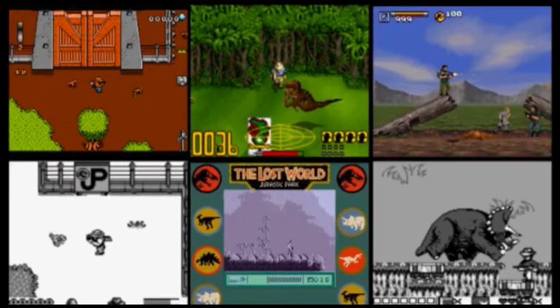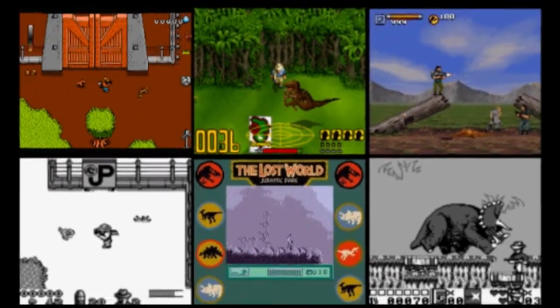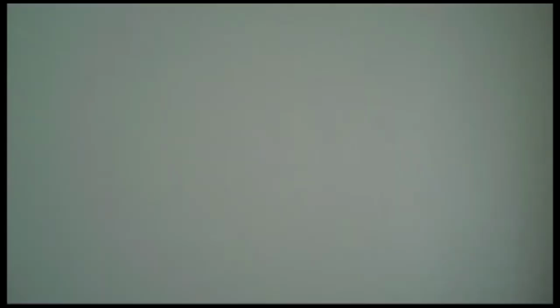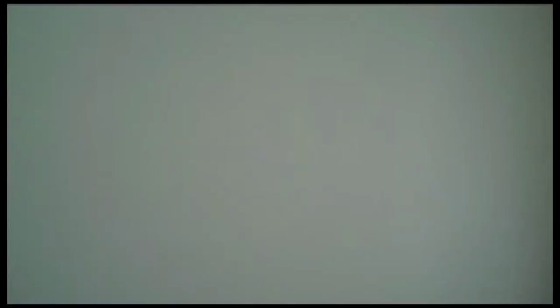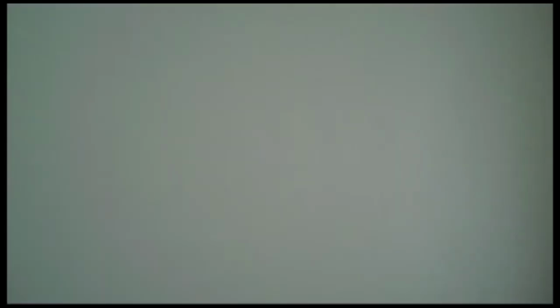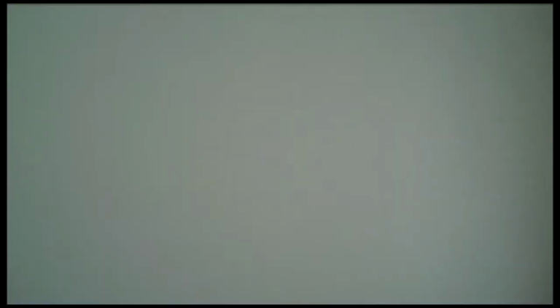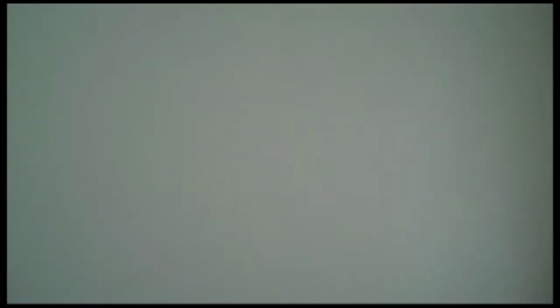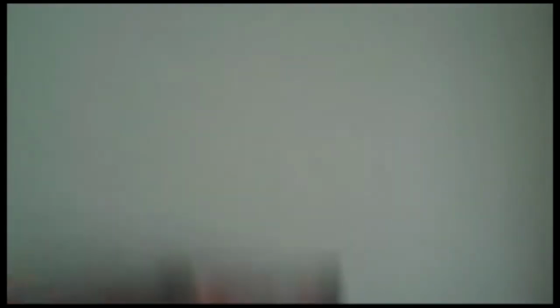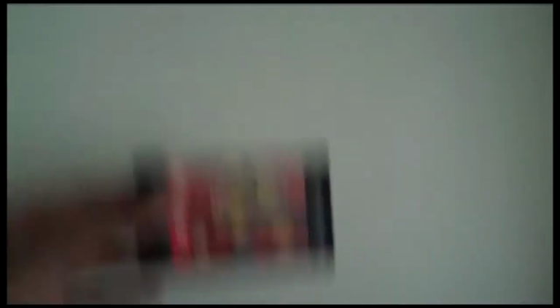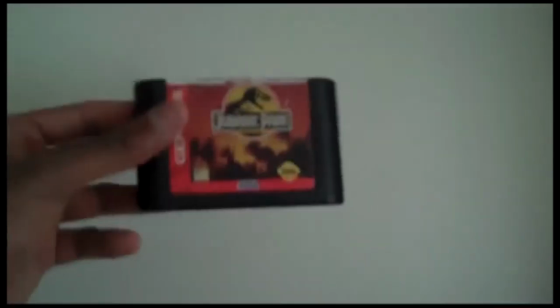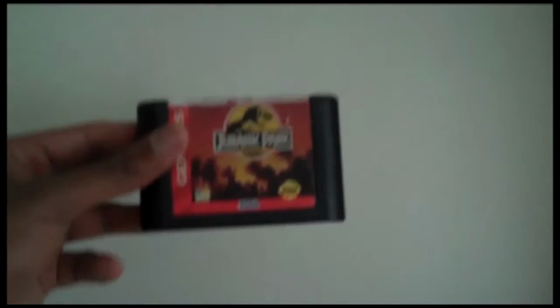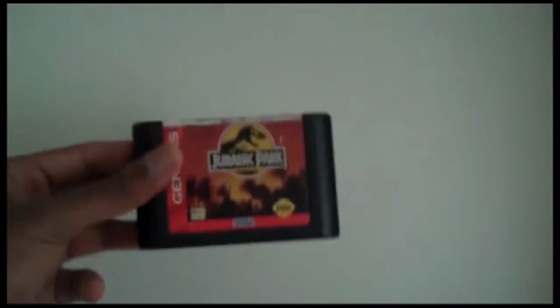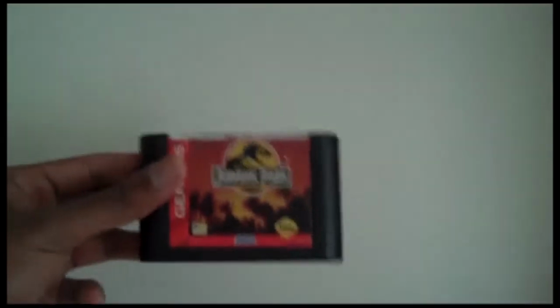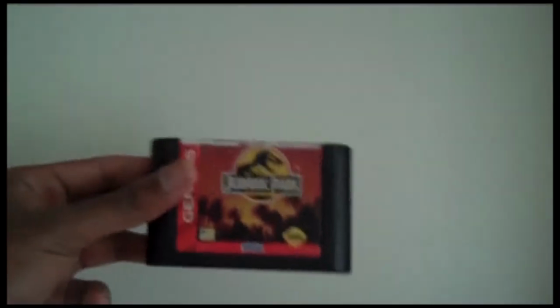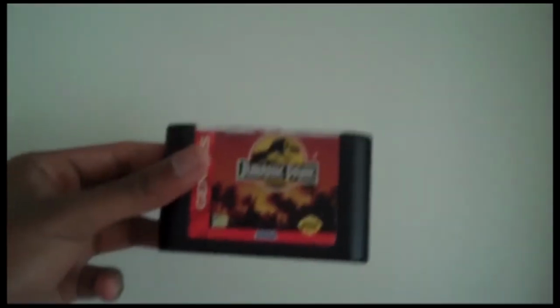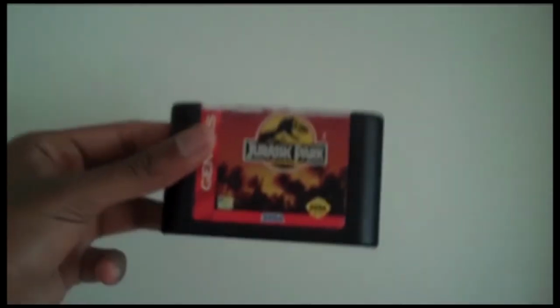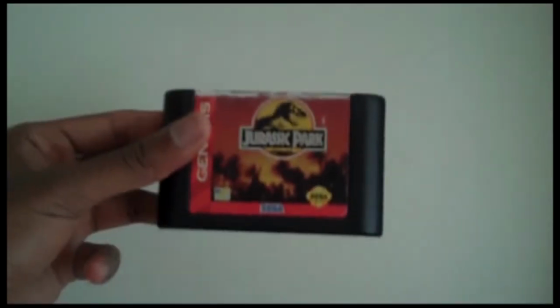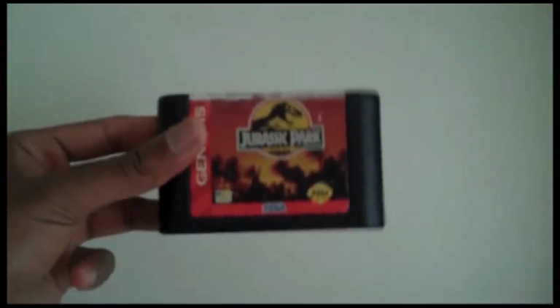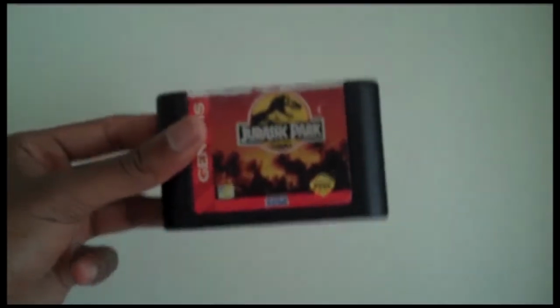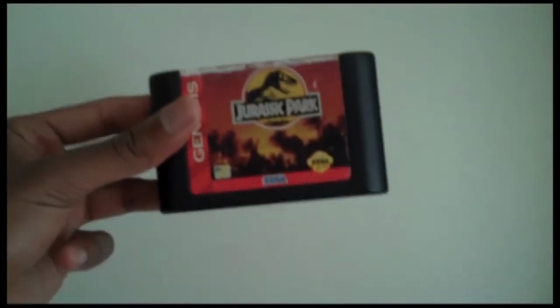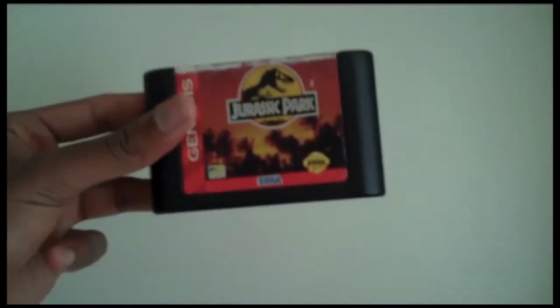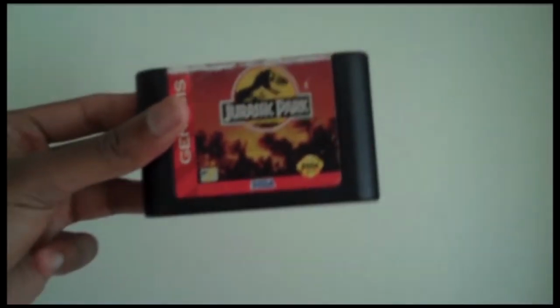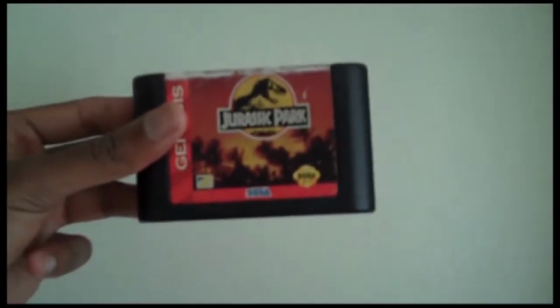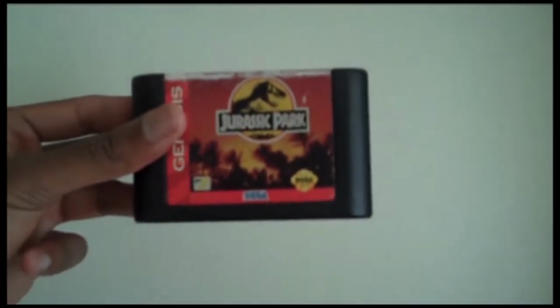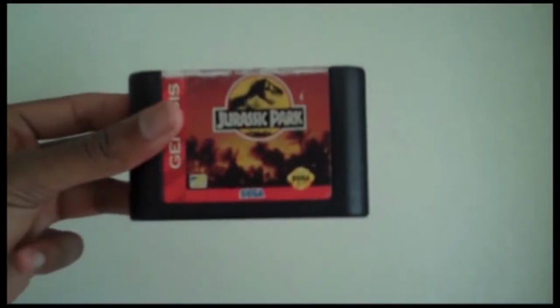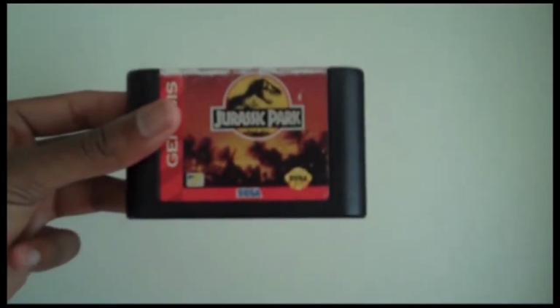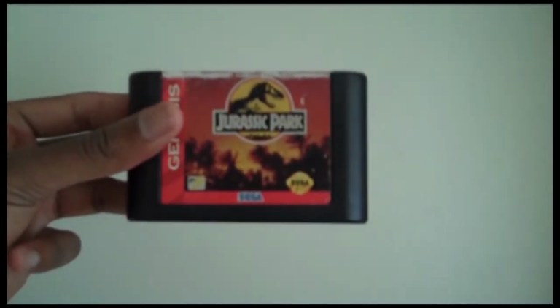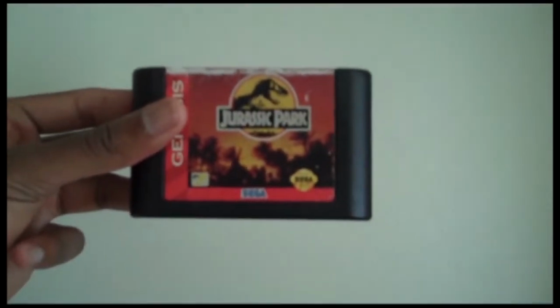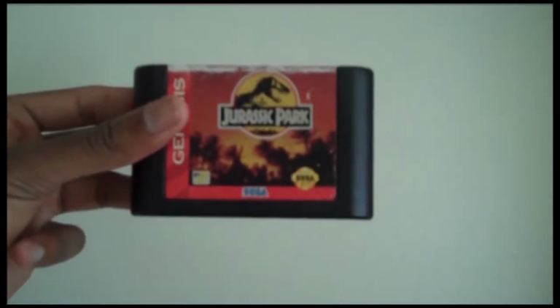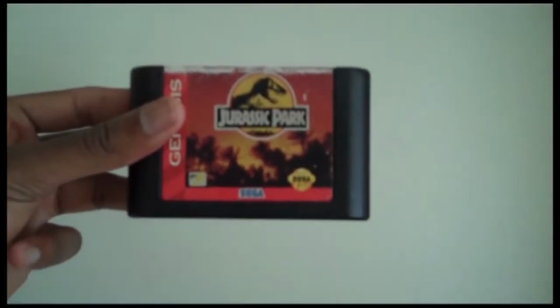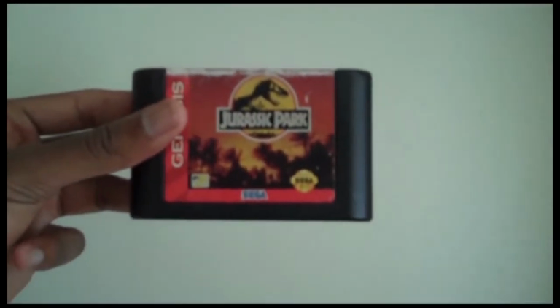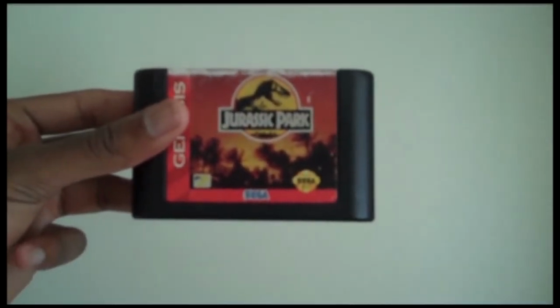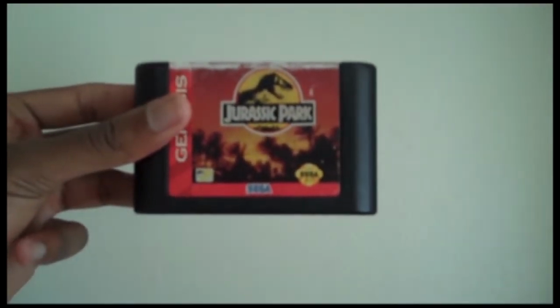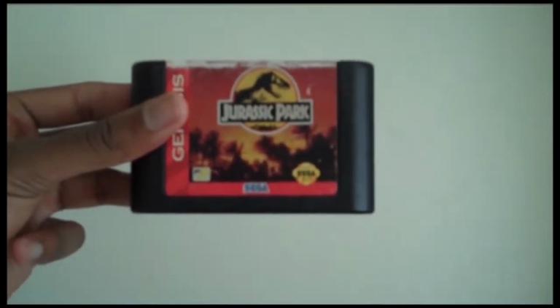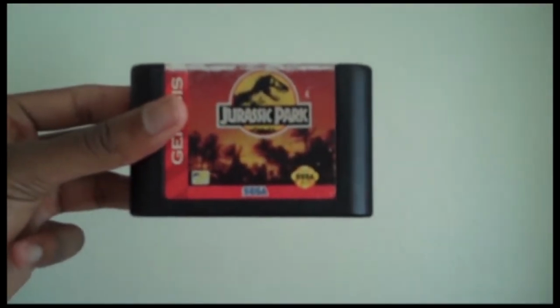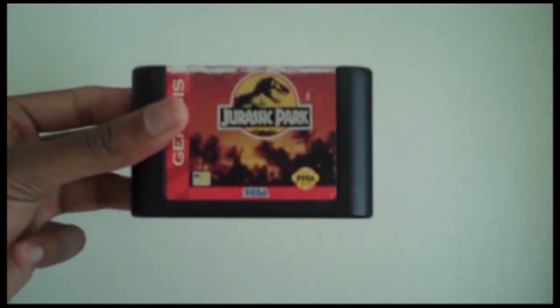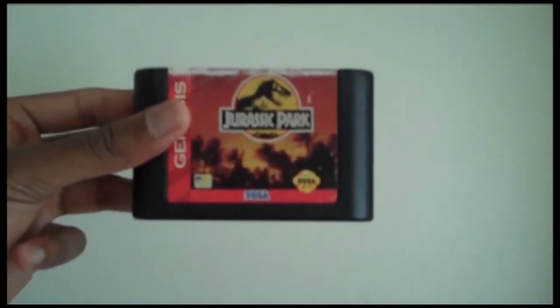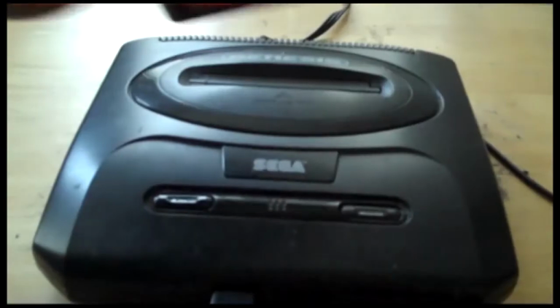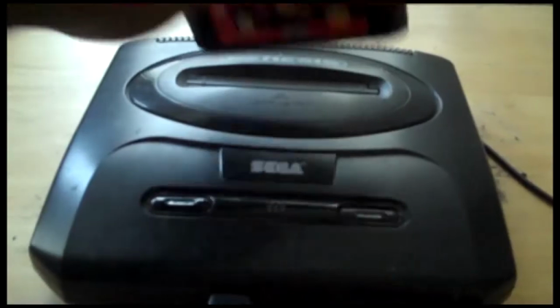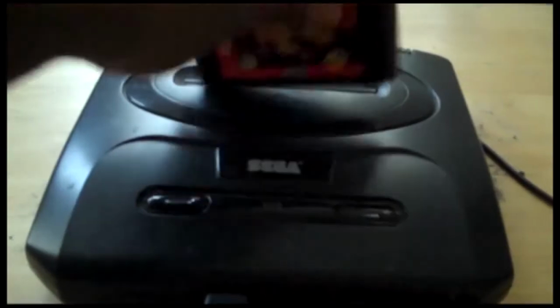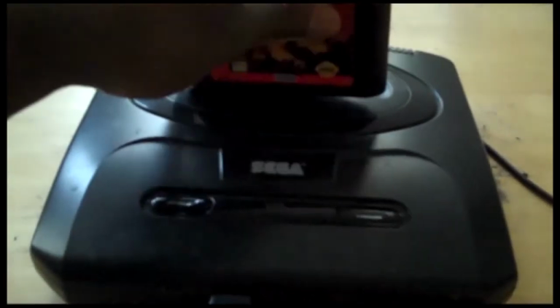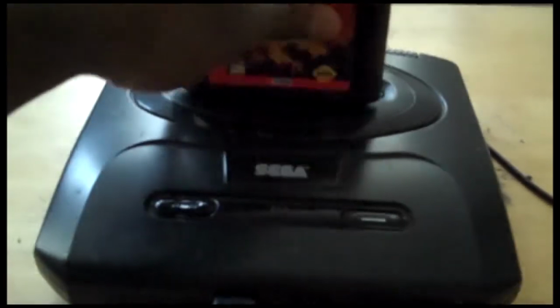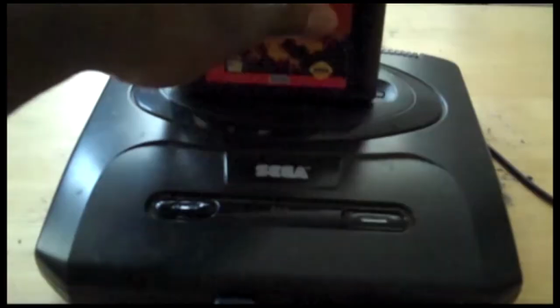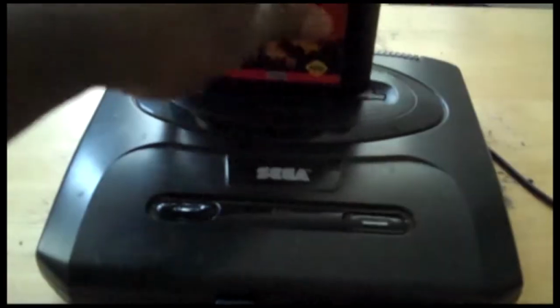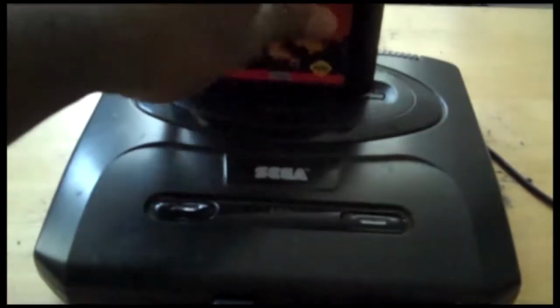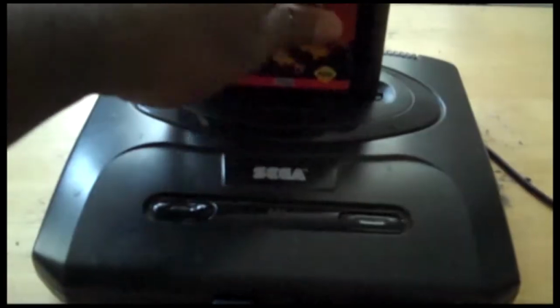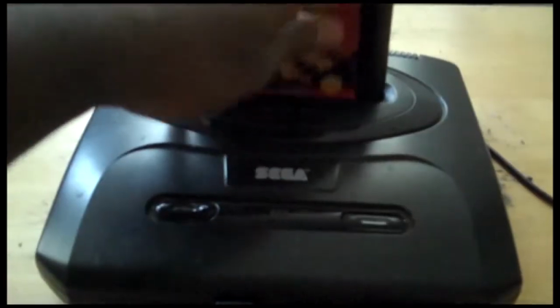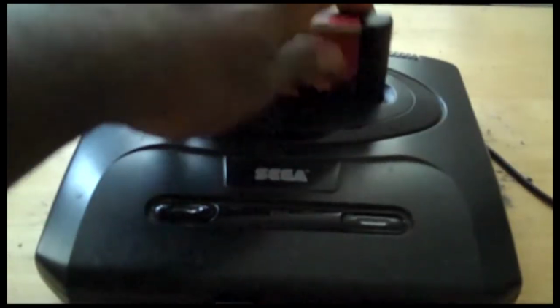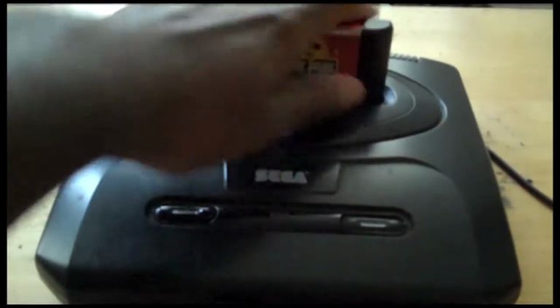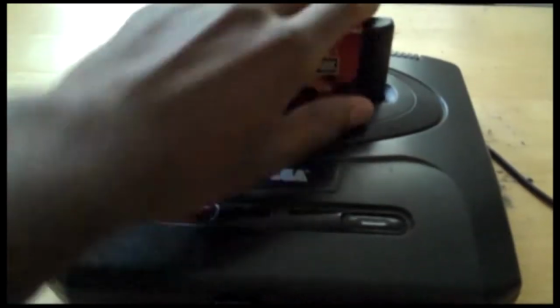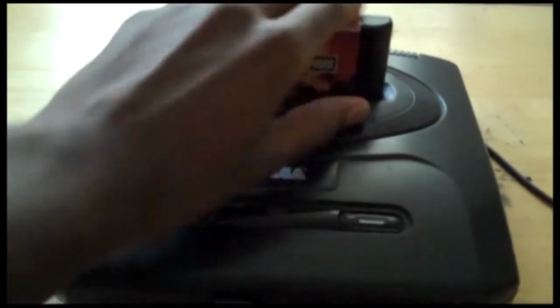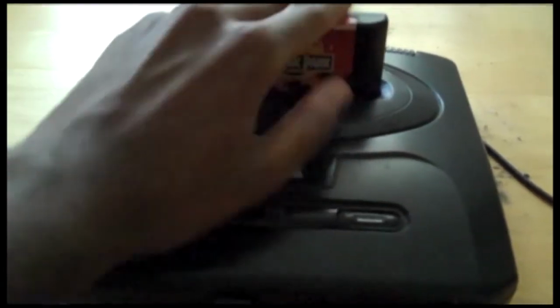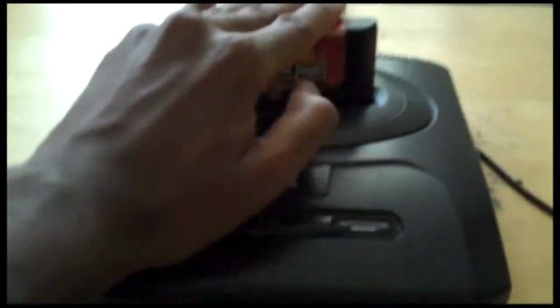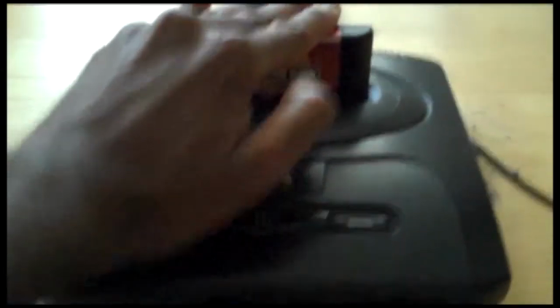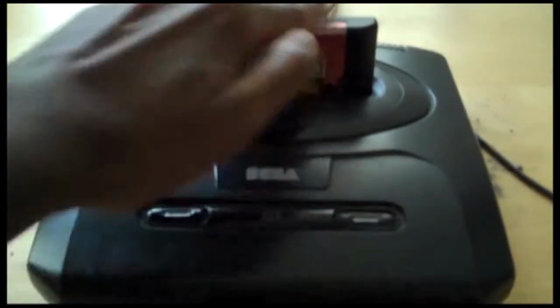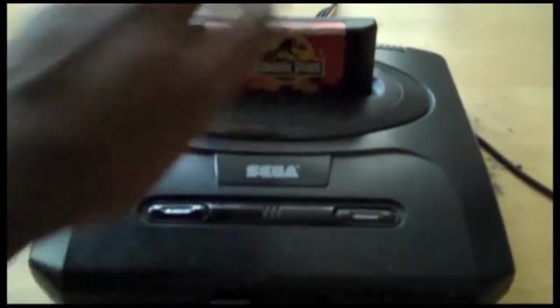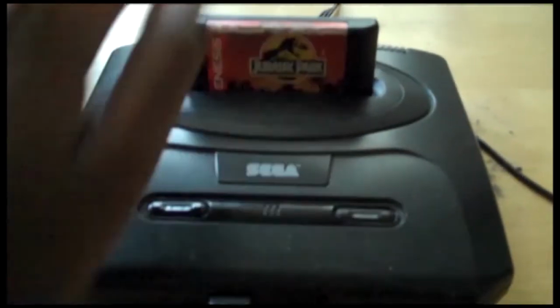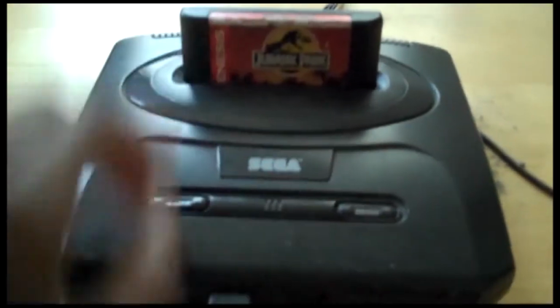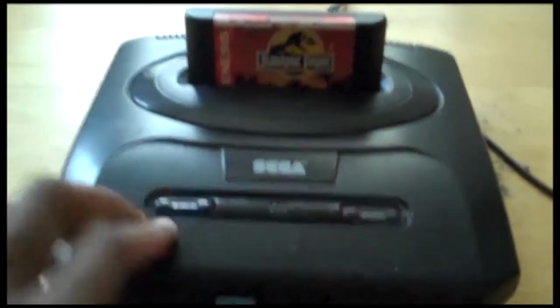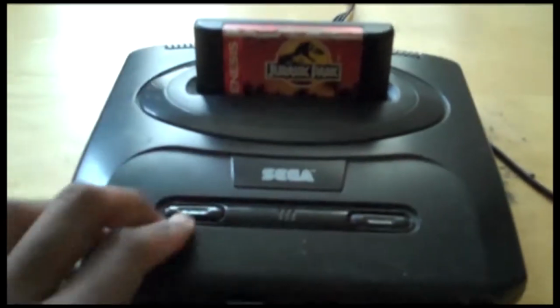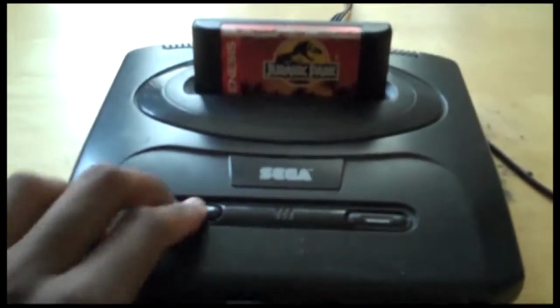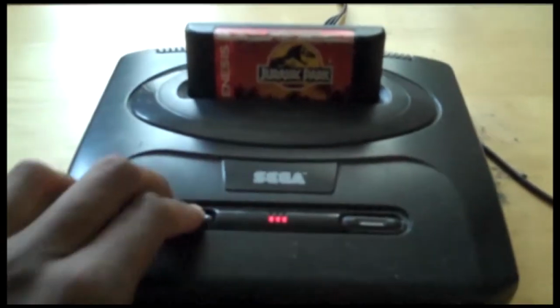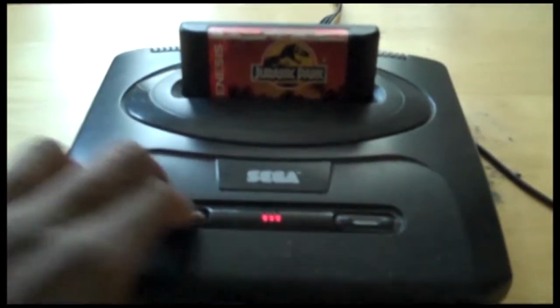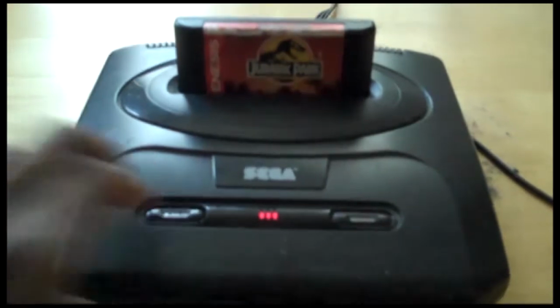First to round off the lineup: Jurassic Park on Genesis by Sega, in association with Blue Sky Software of Vectorman fame.